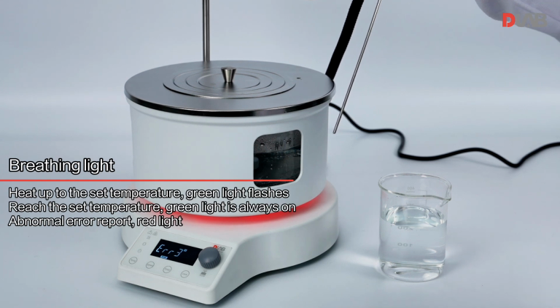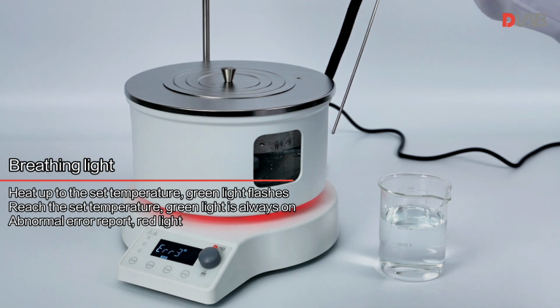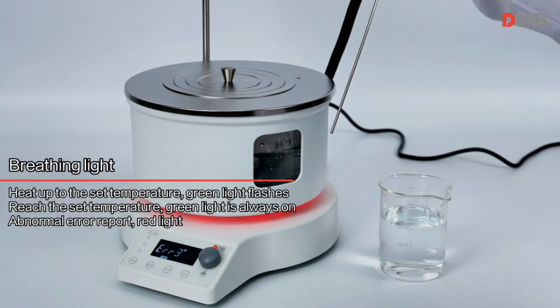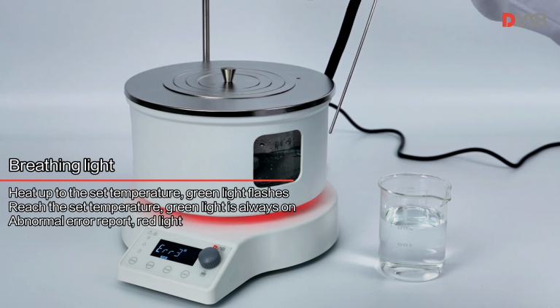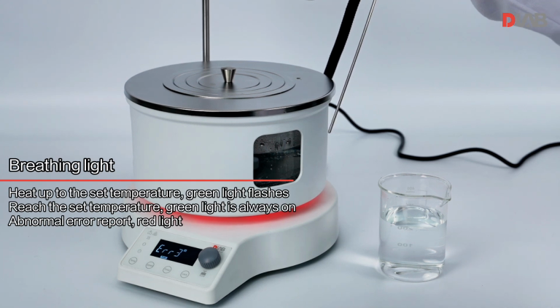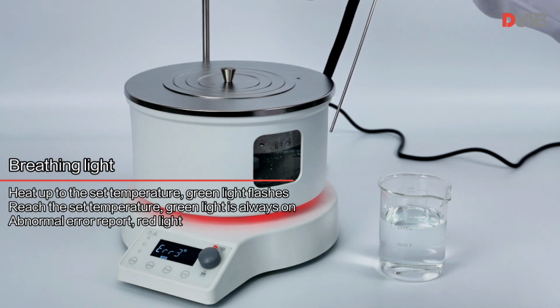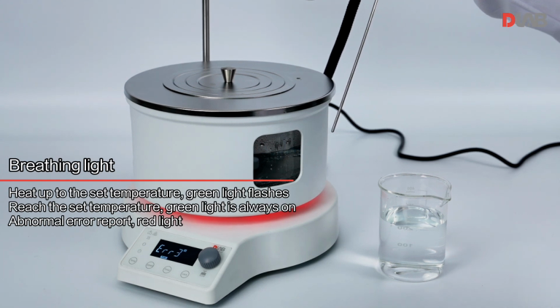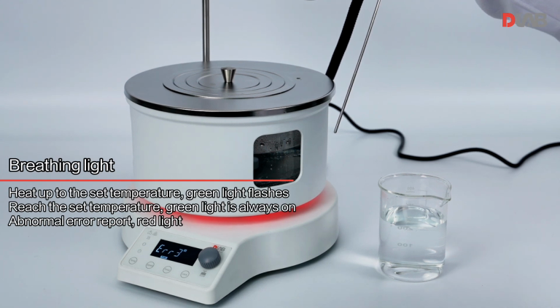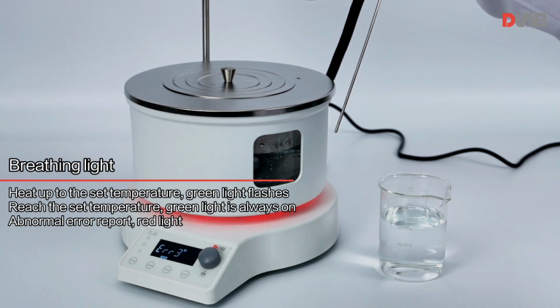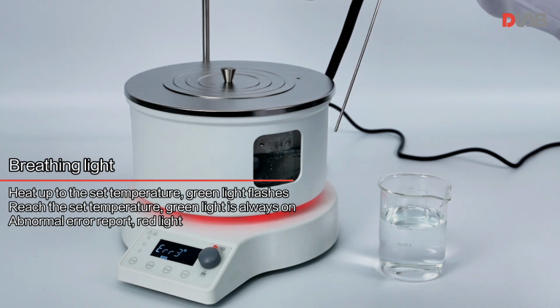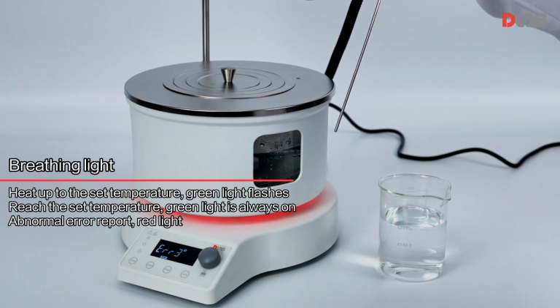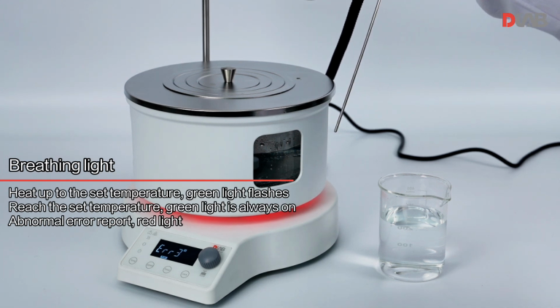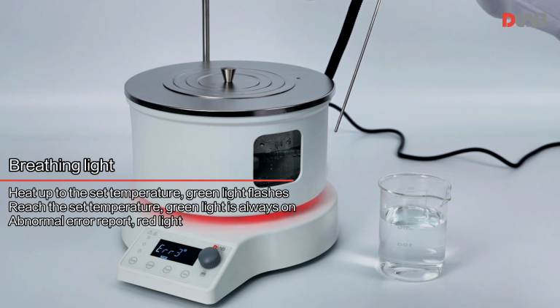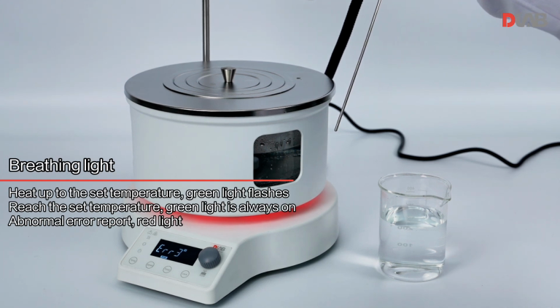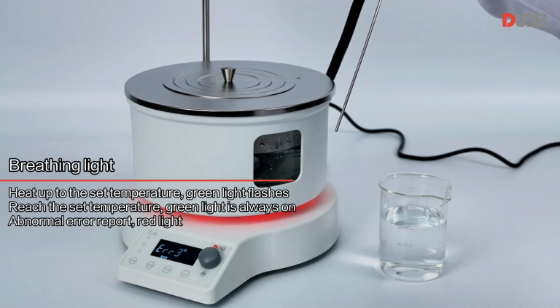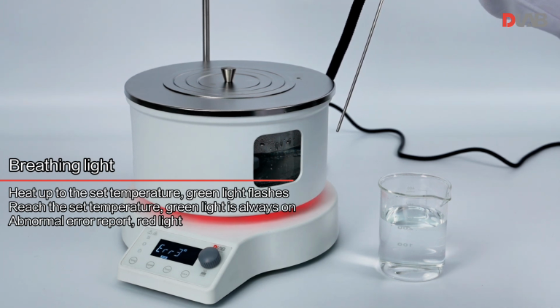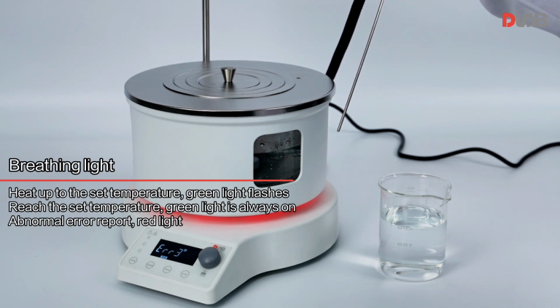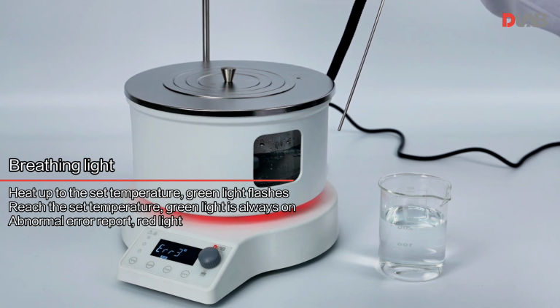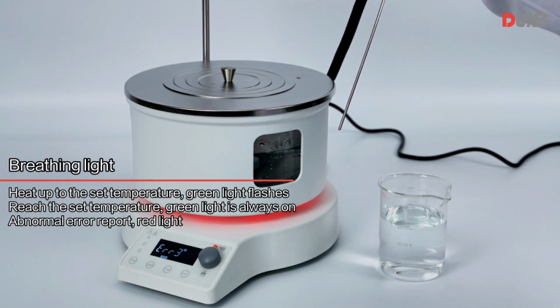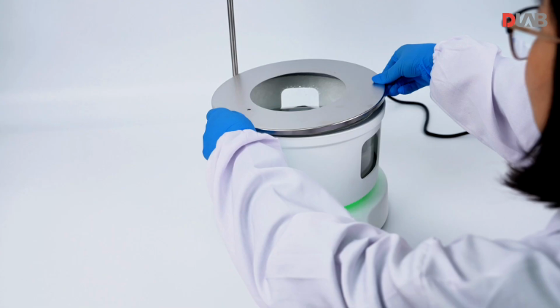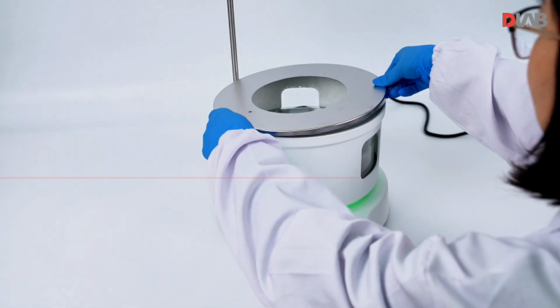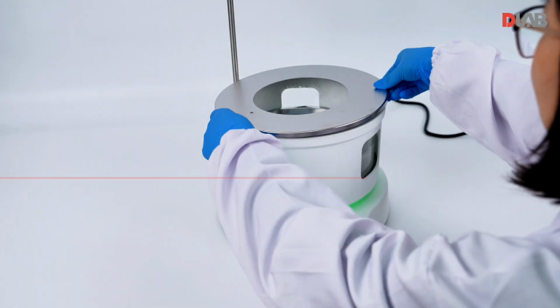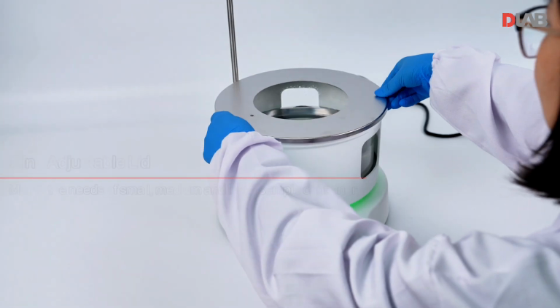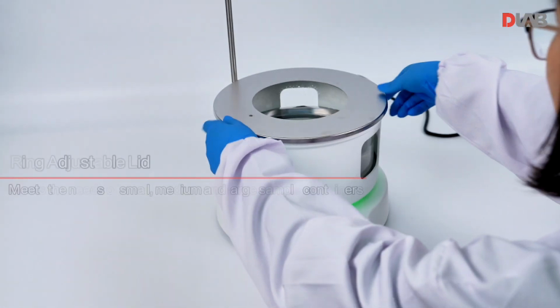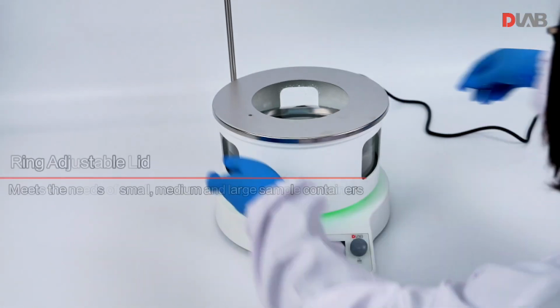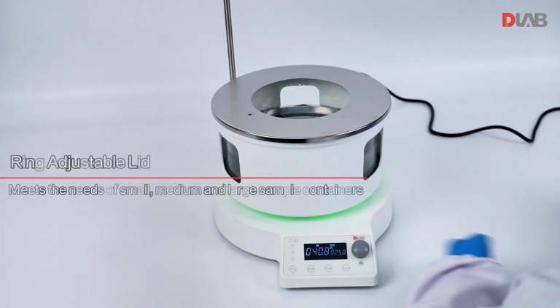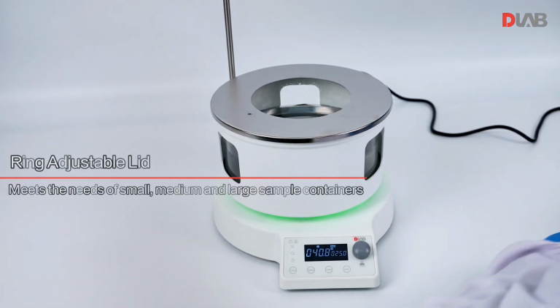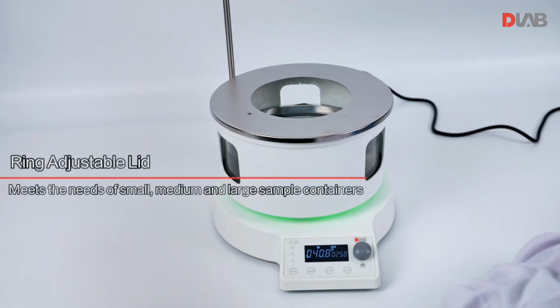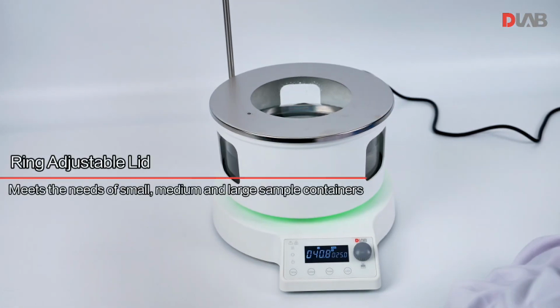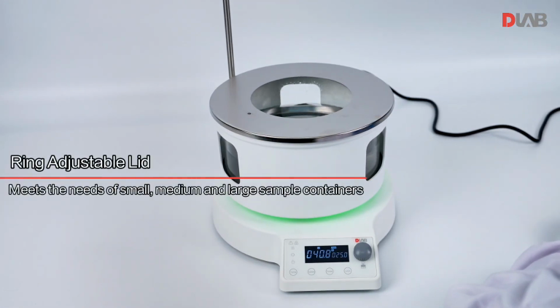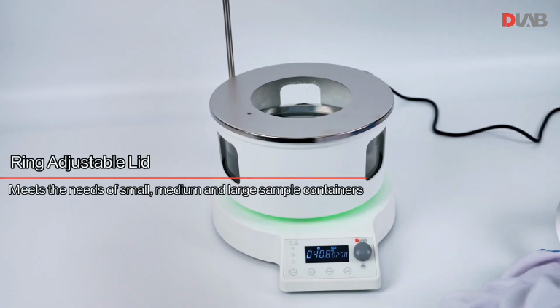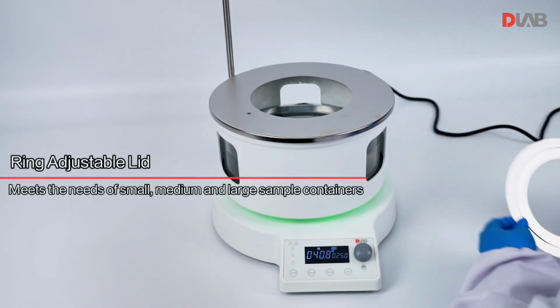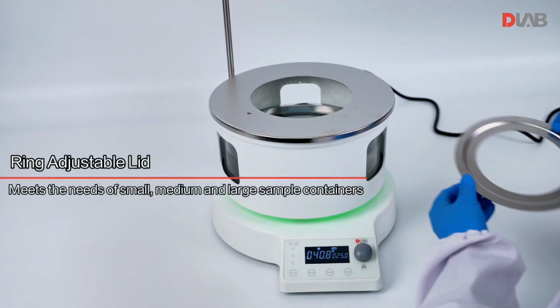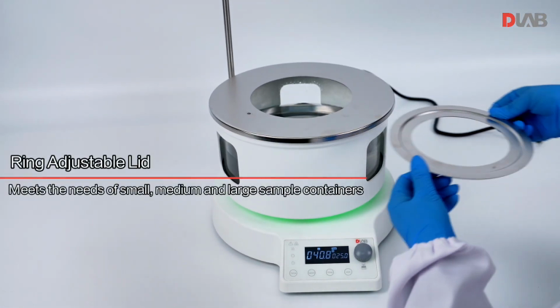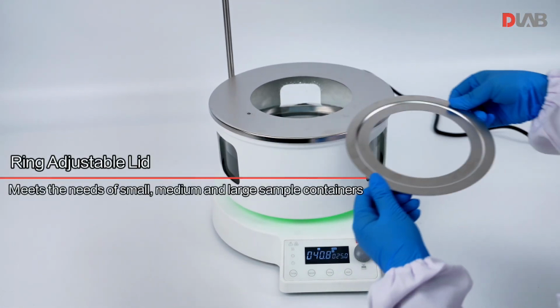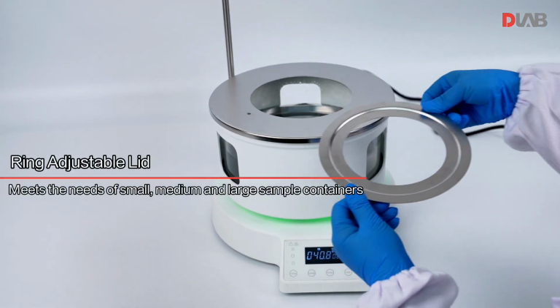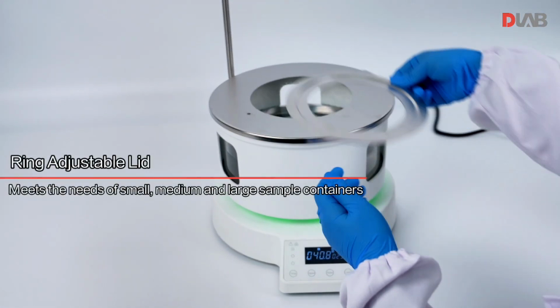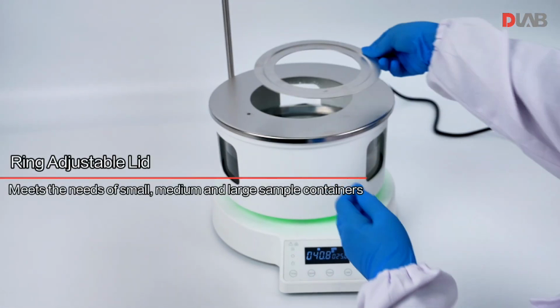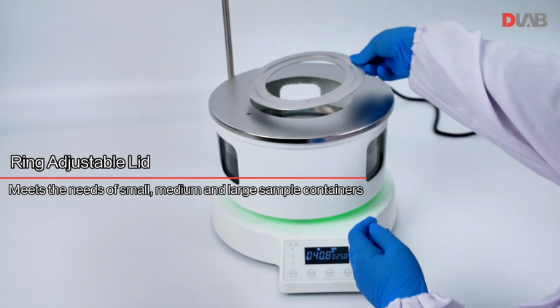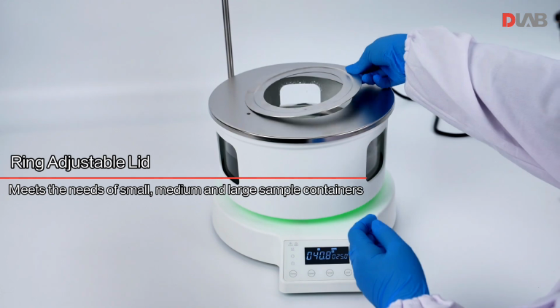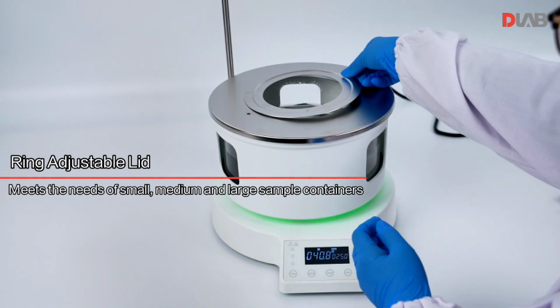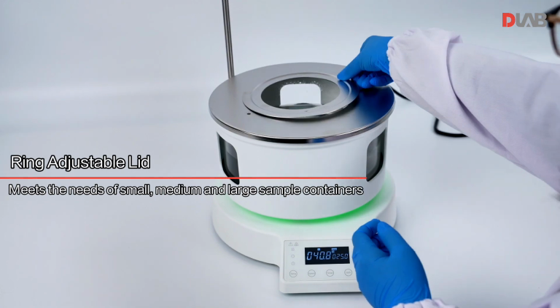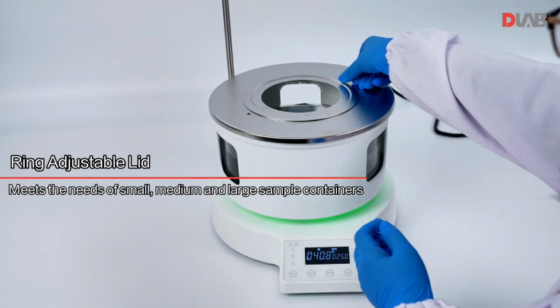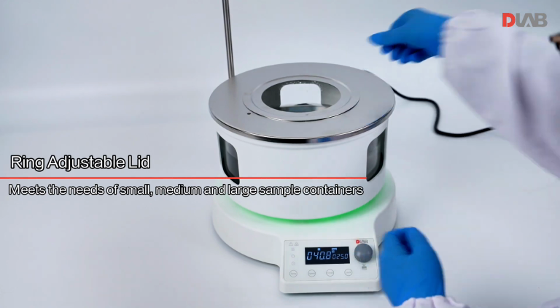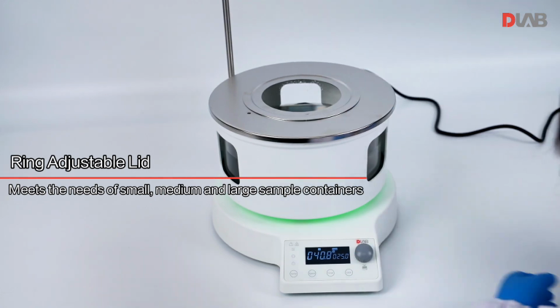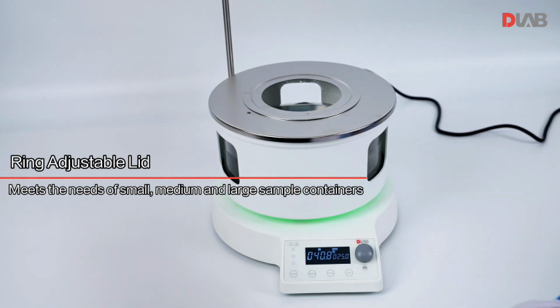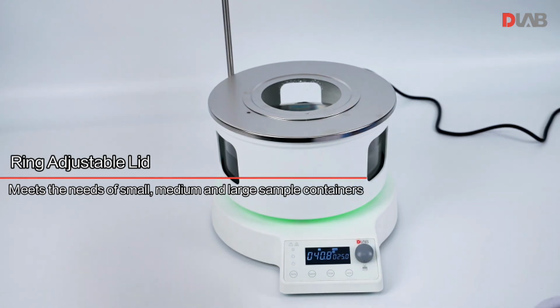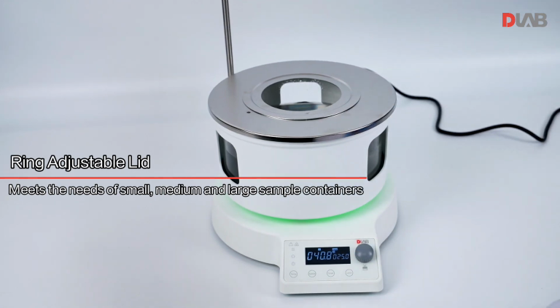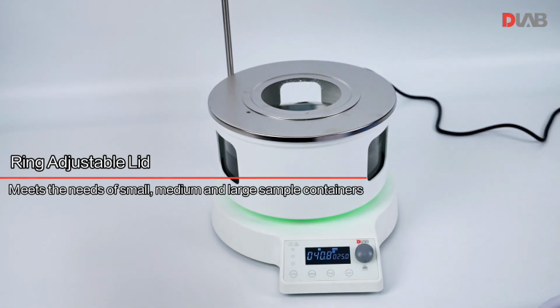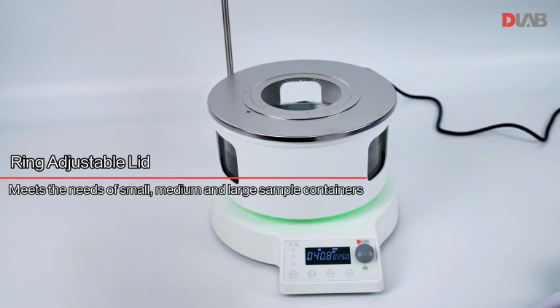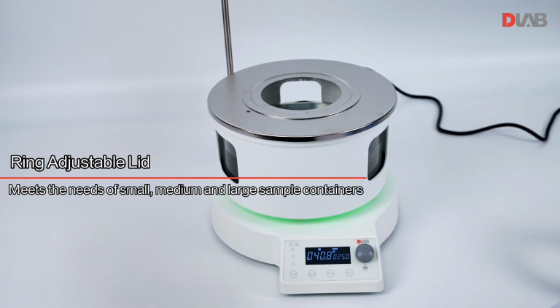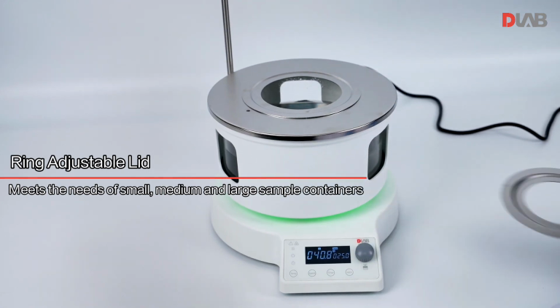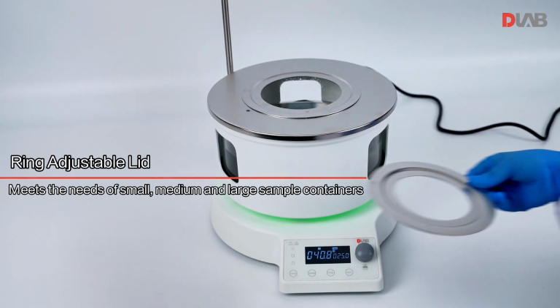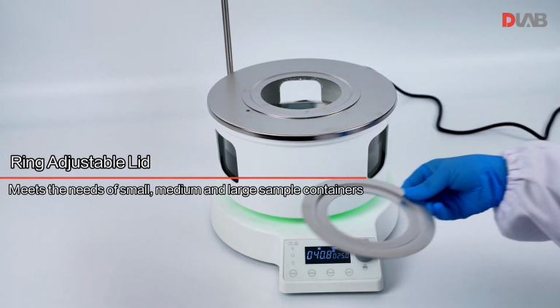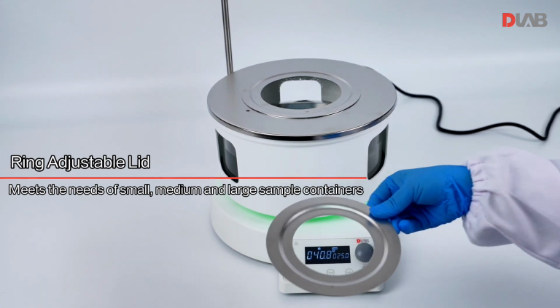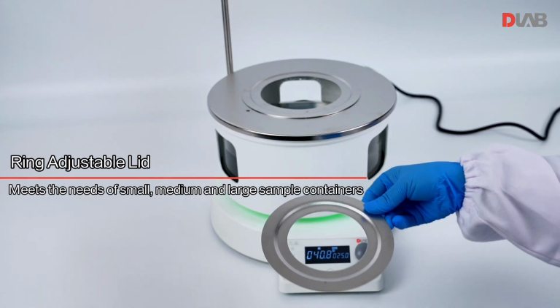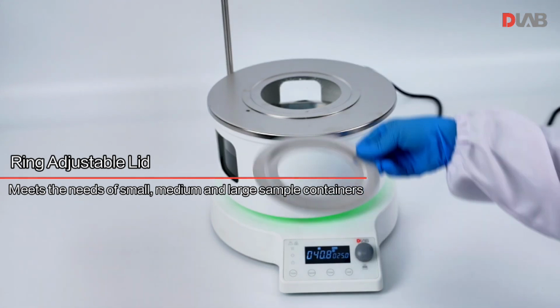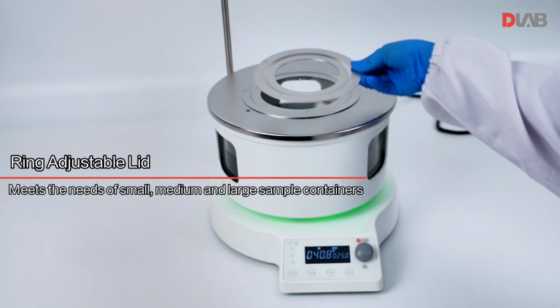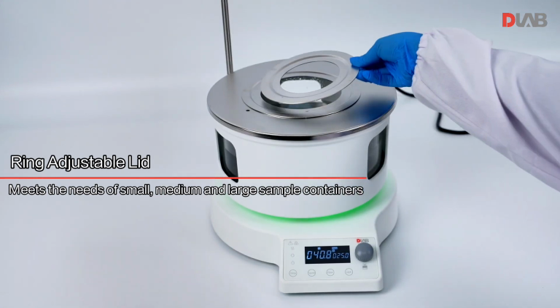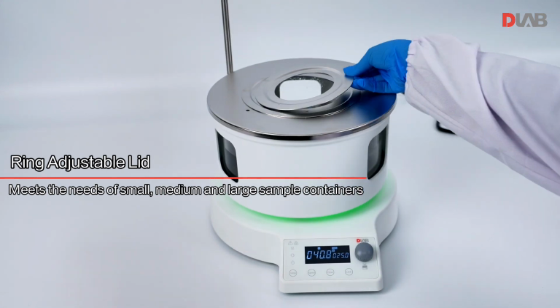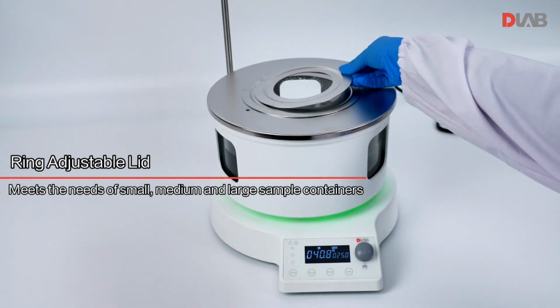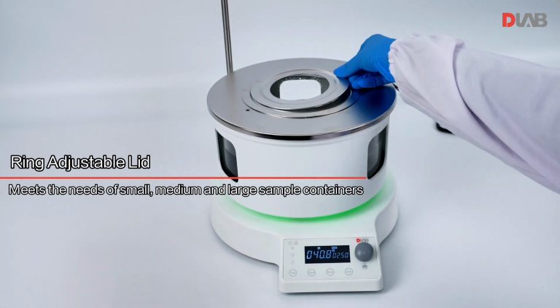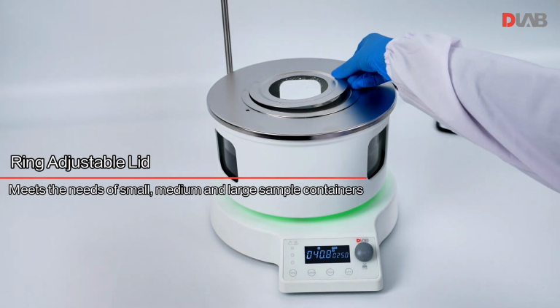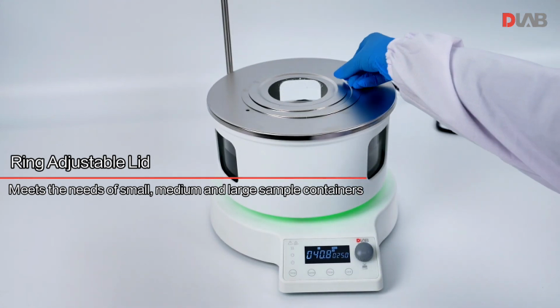Ring adjustable lid meets the needs of small, medium, and large sample containers.